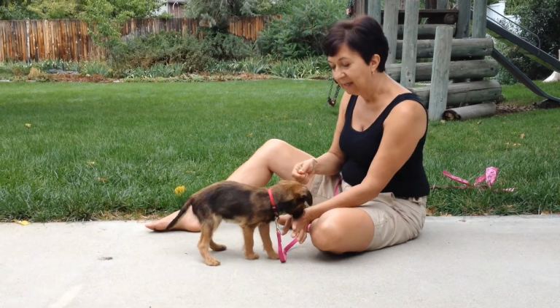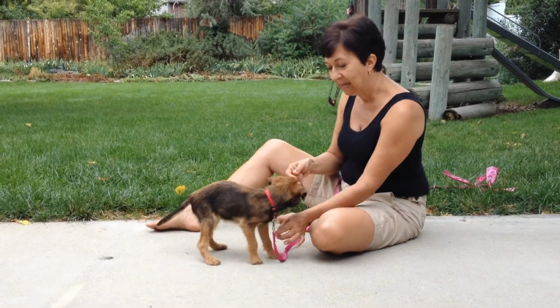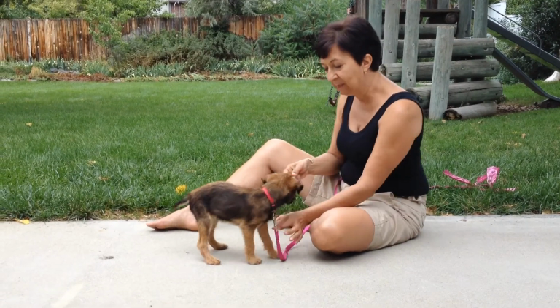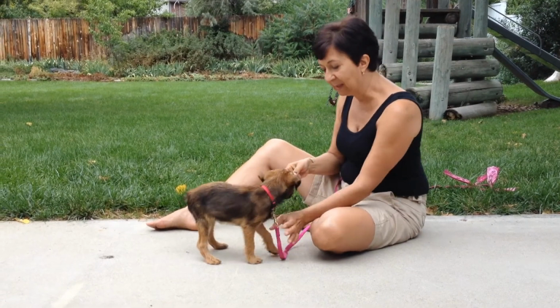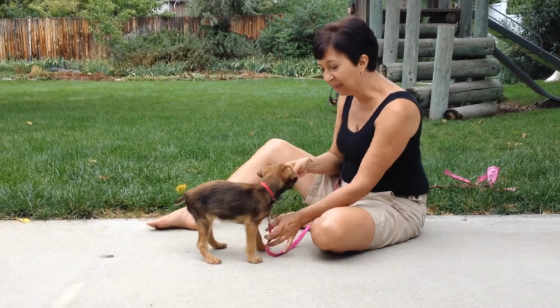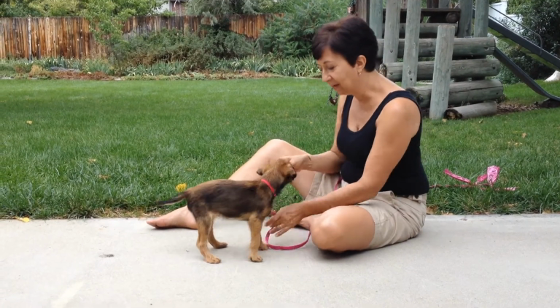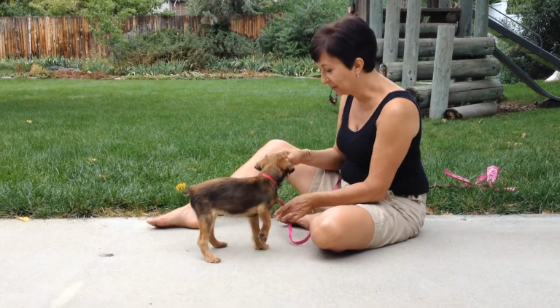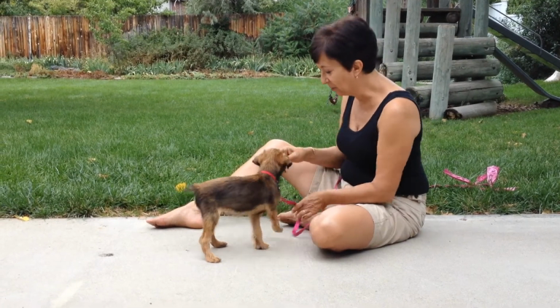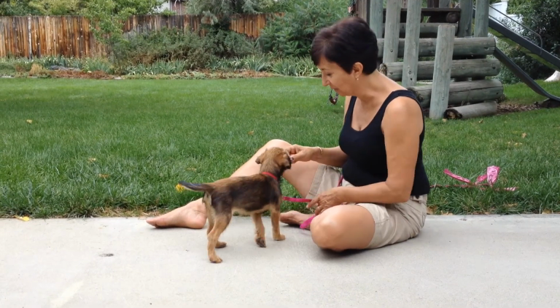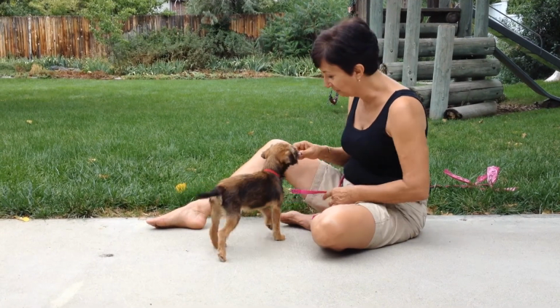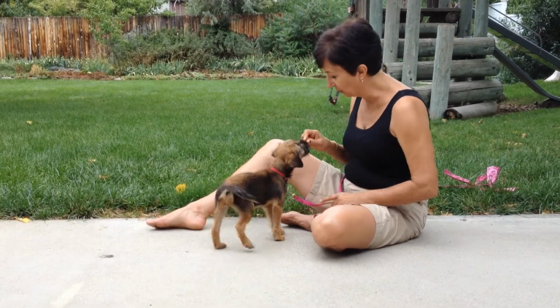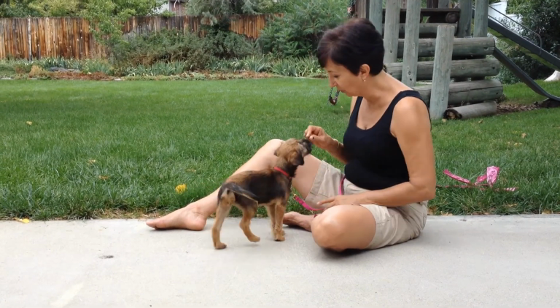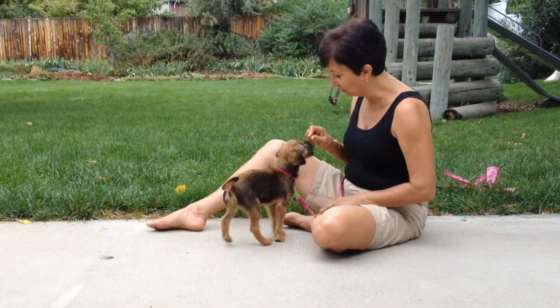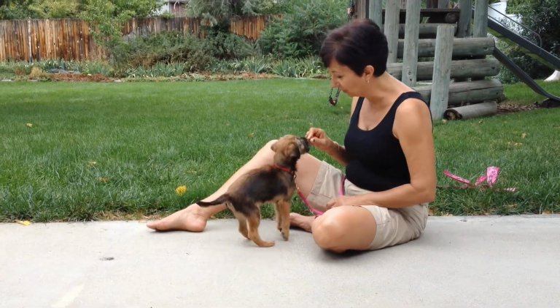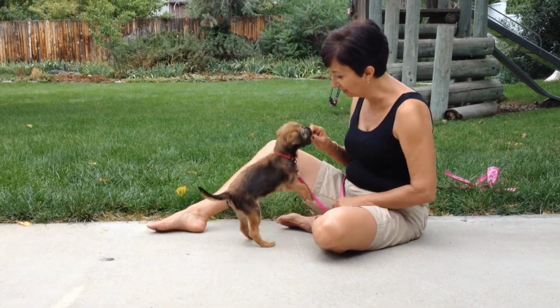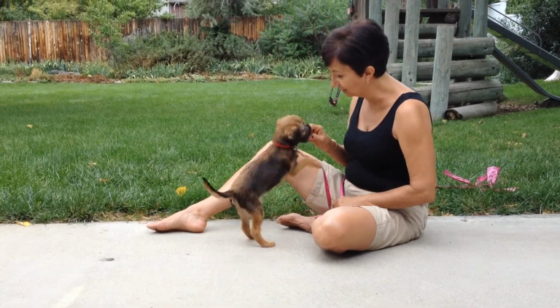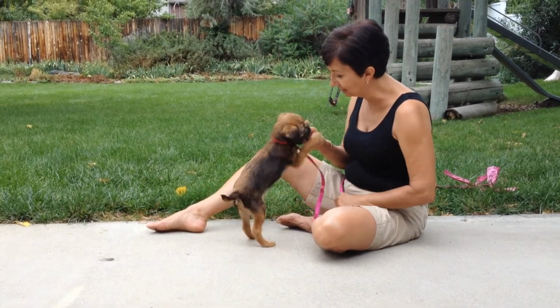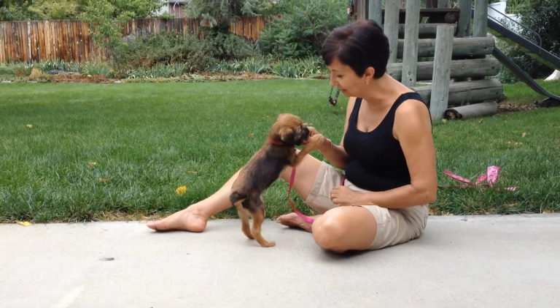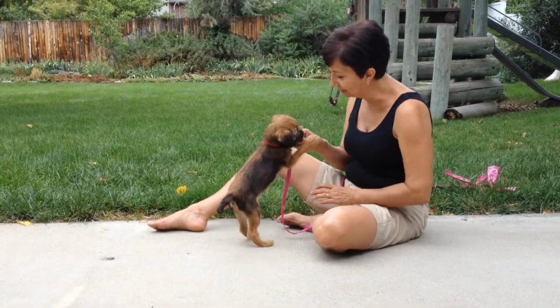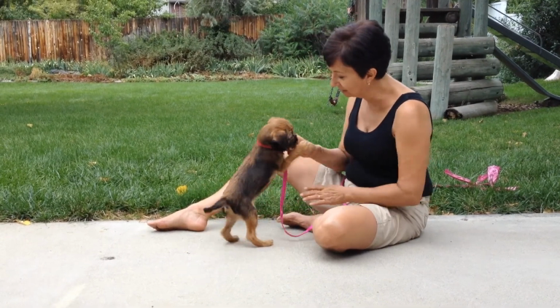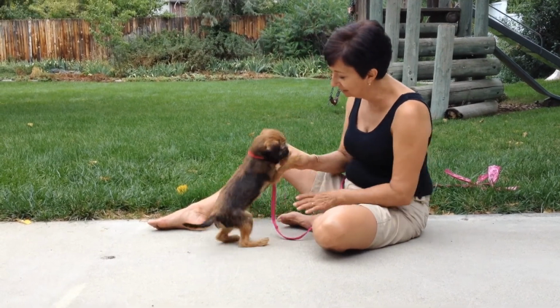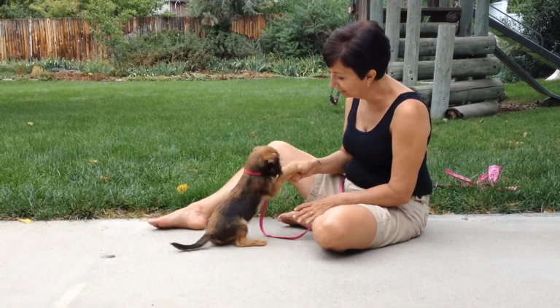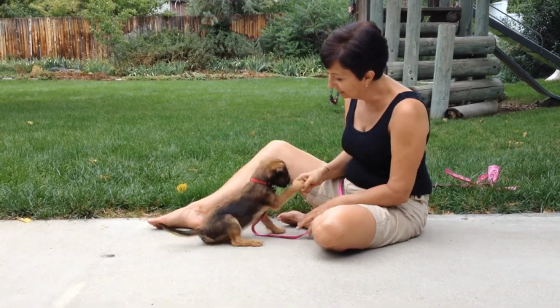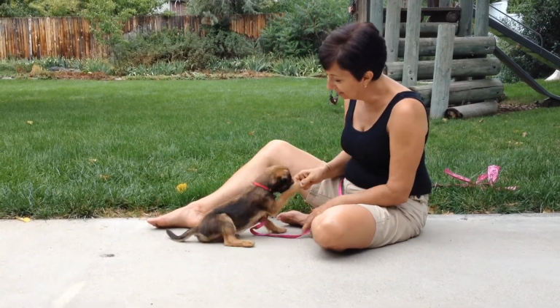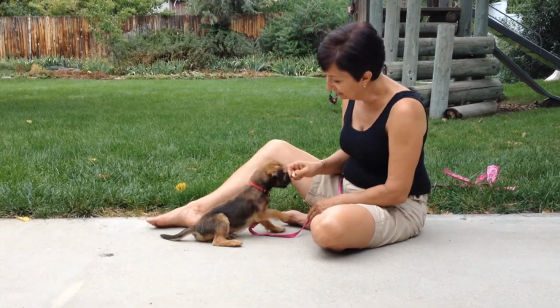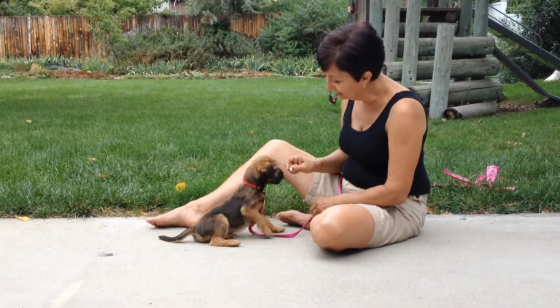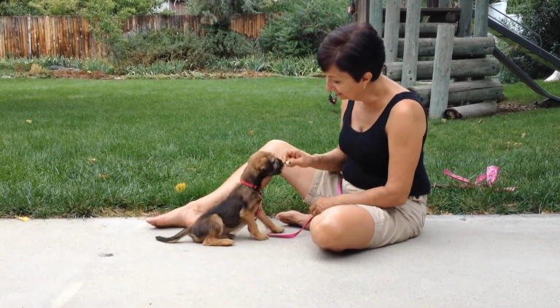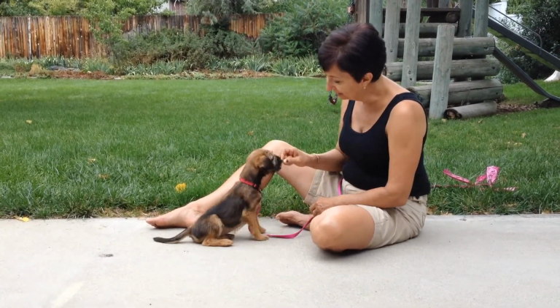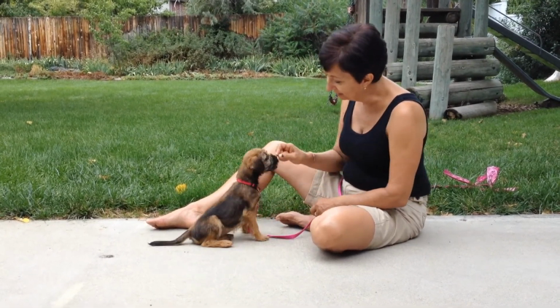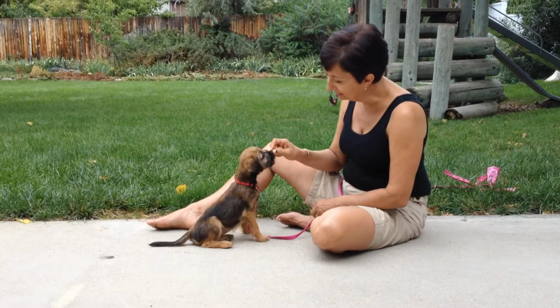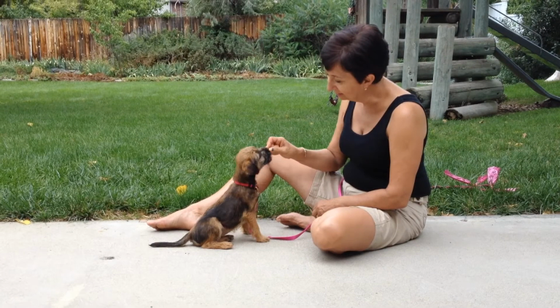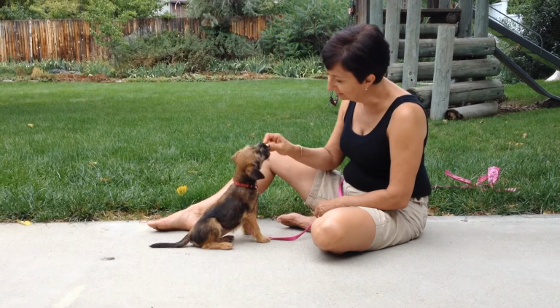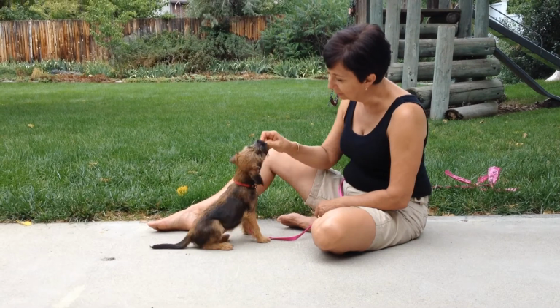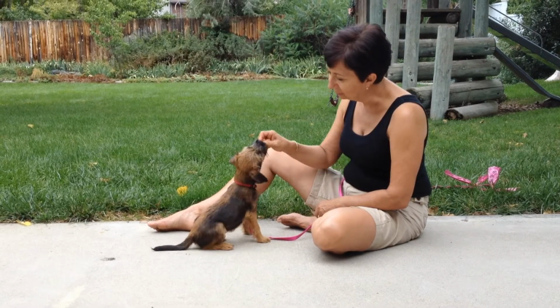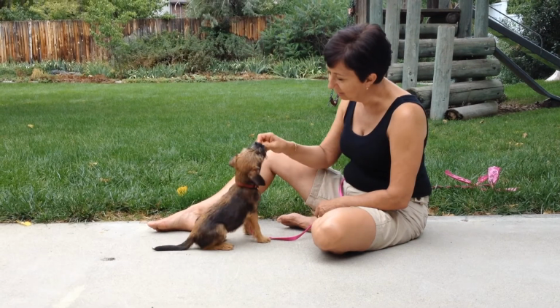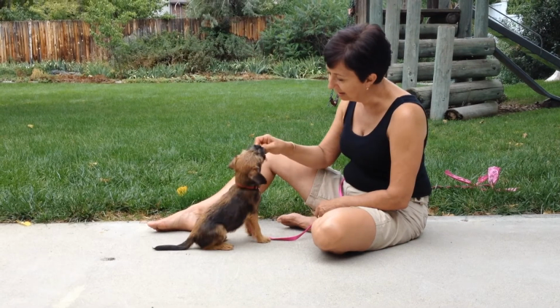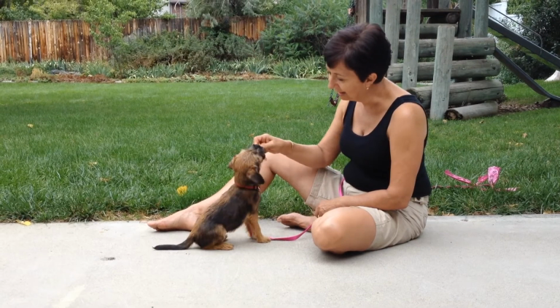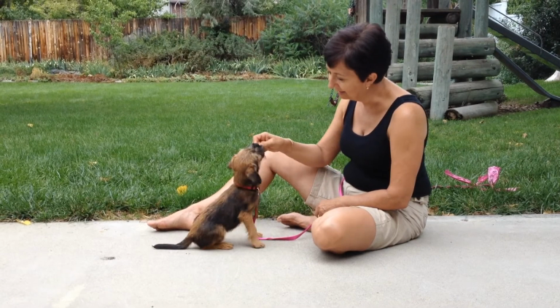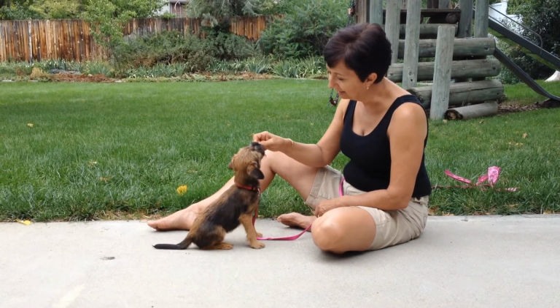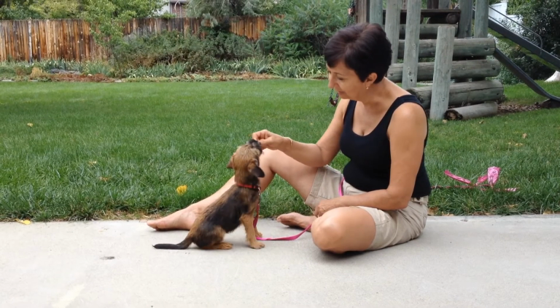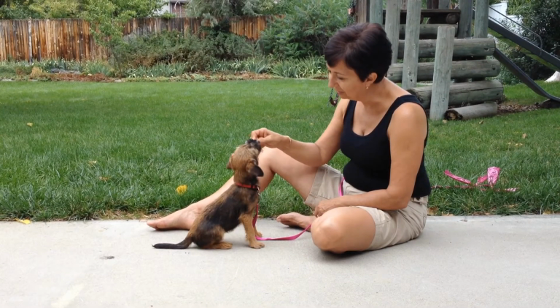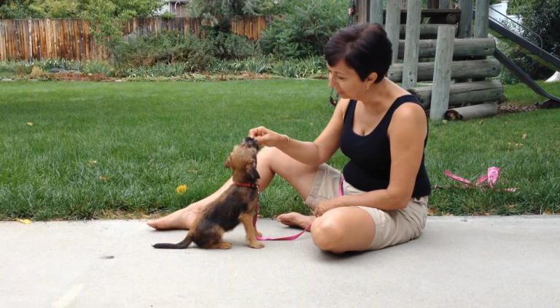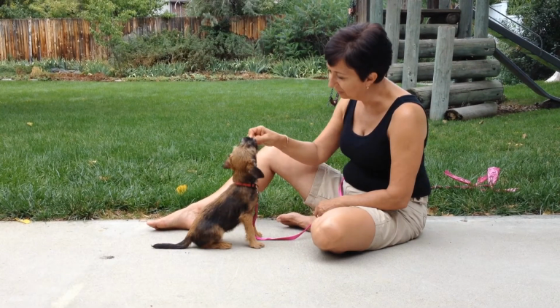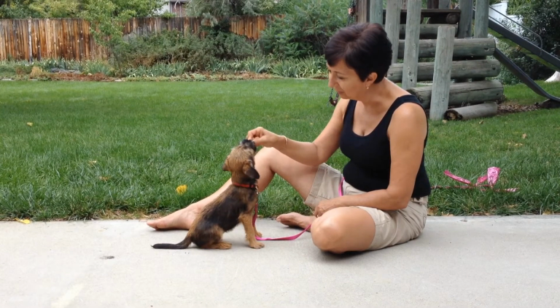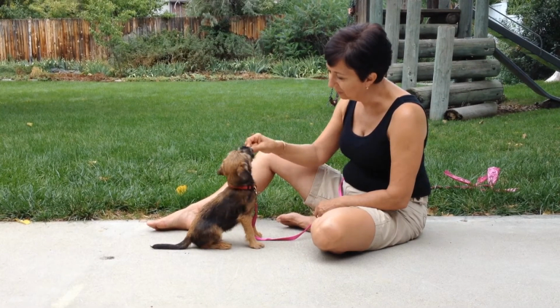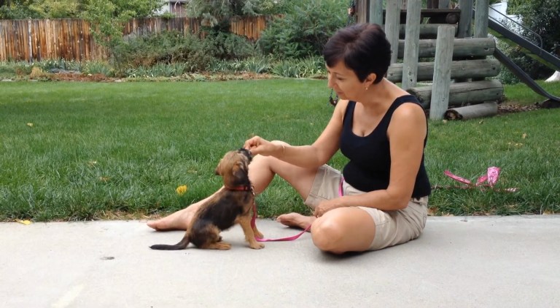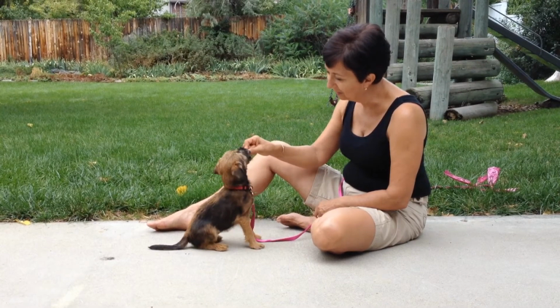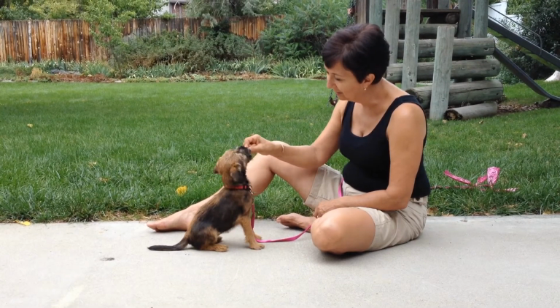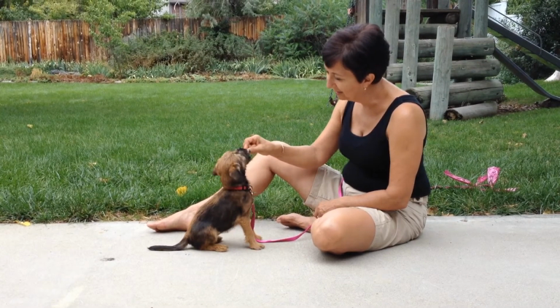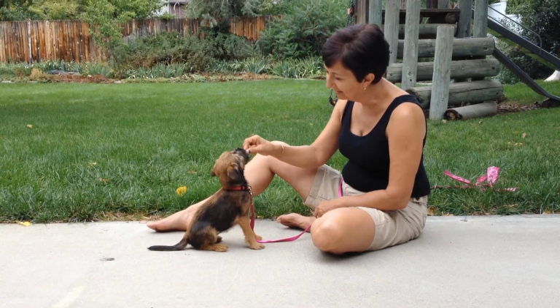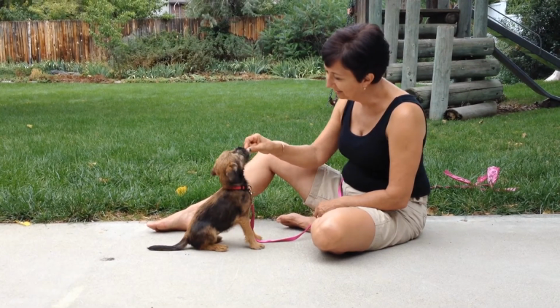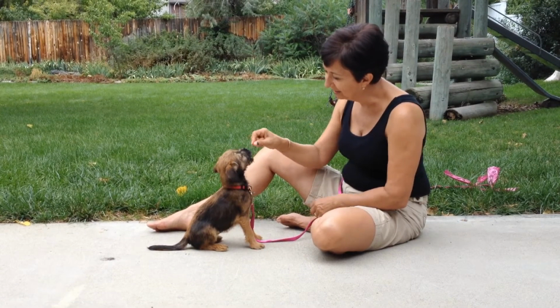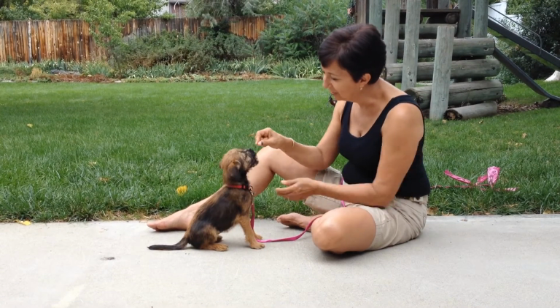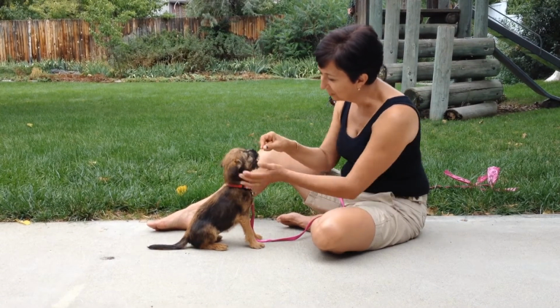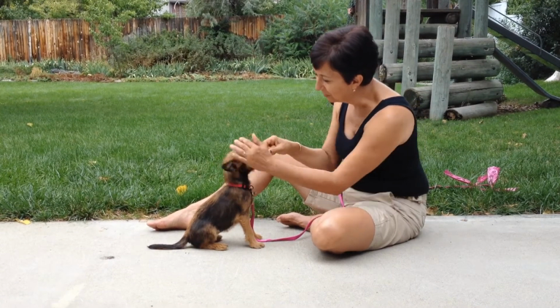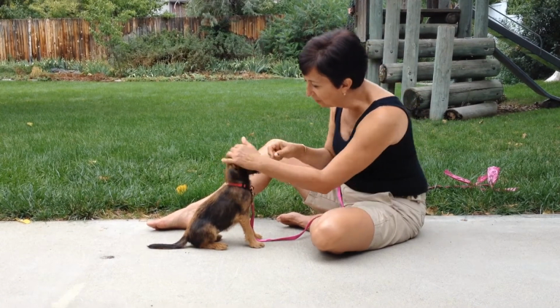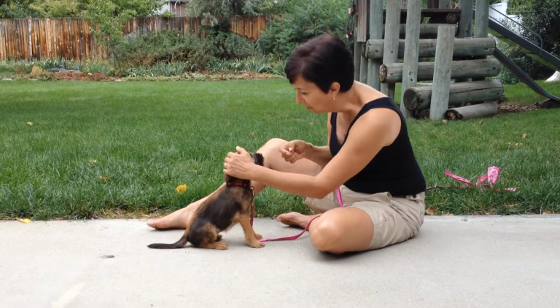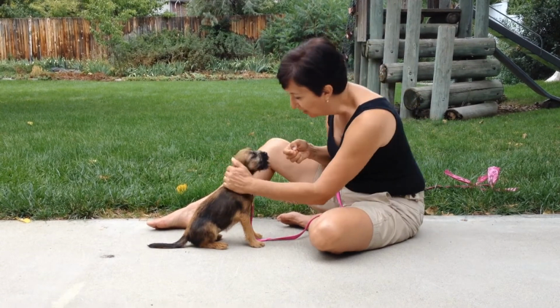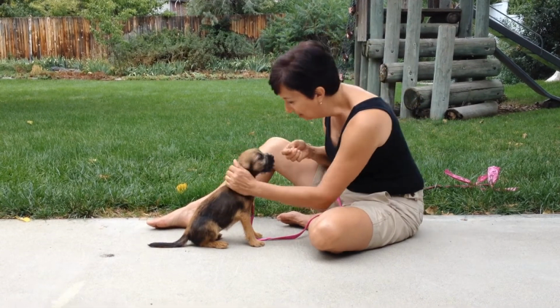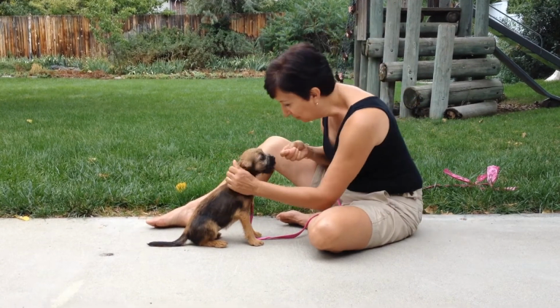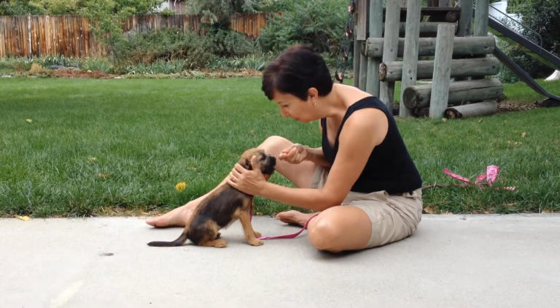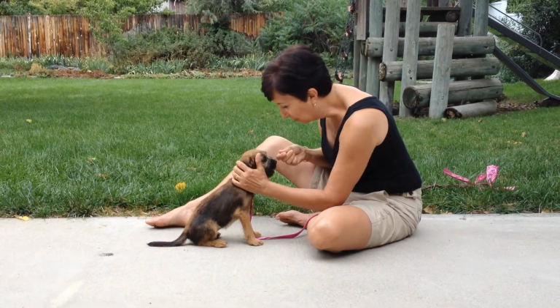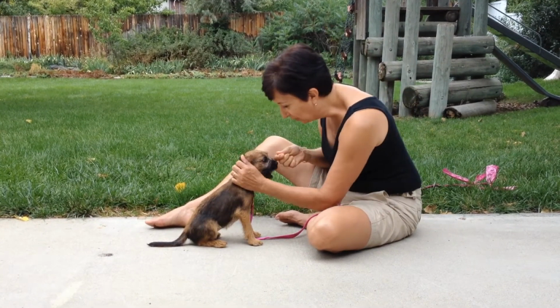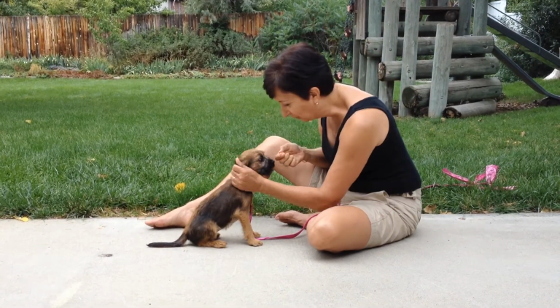Hey Millie, come here. Good girl. Sit. Sit. Too high. There you go. What a good girl.